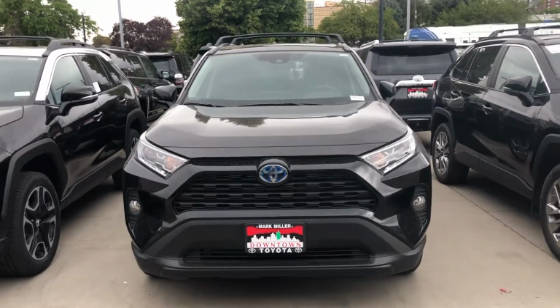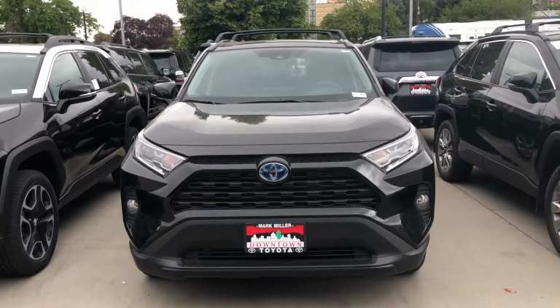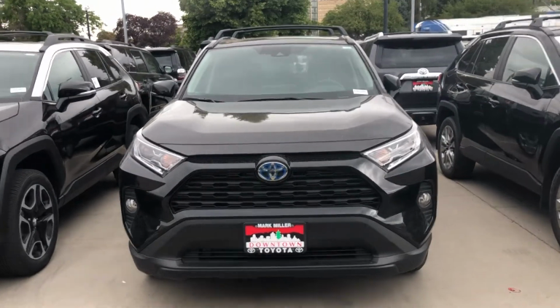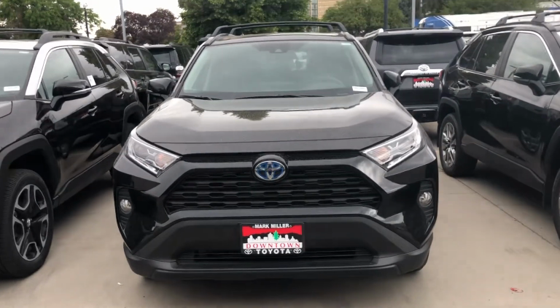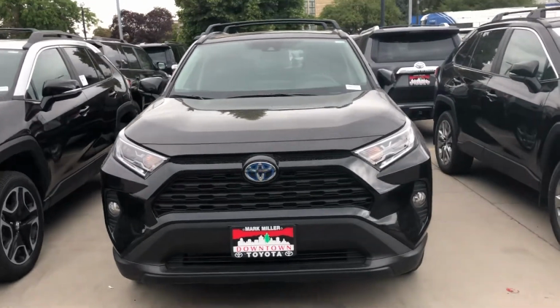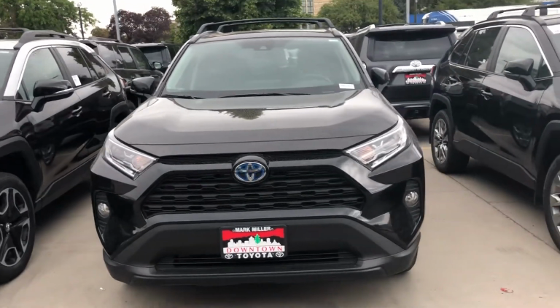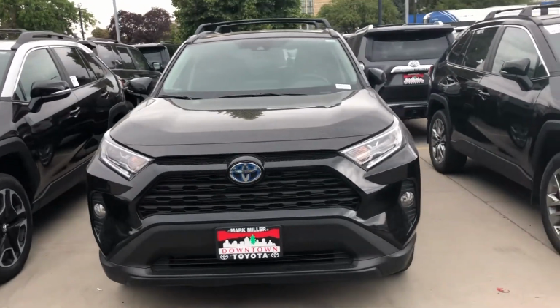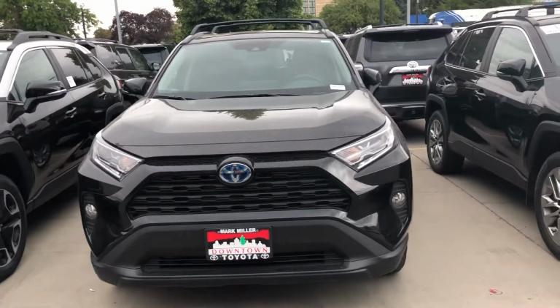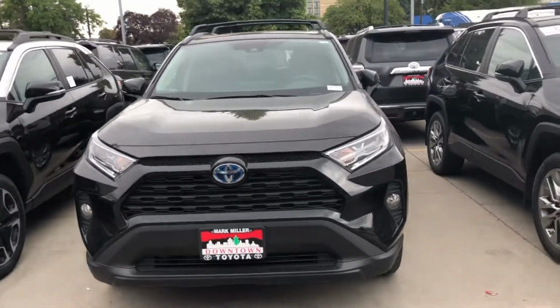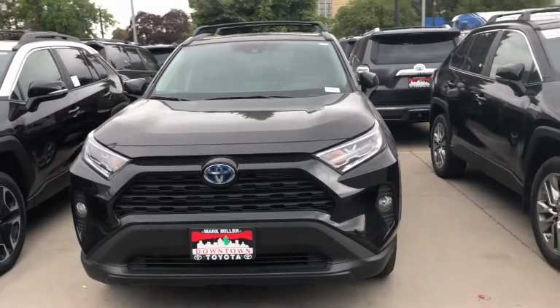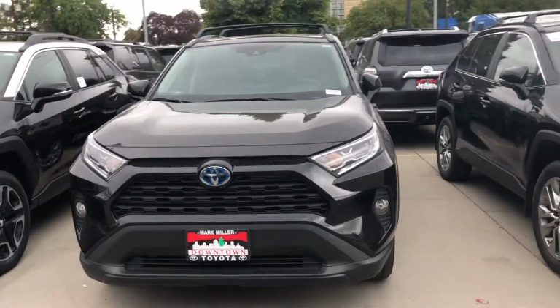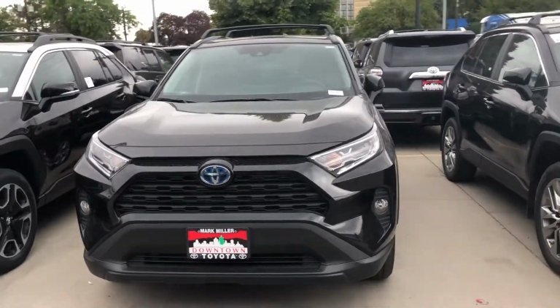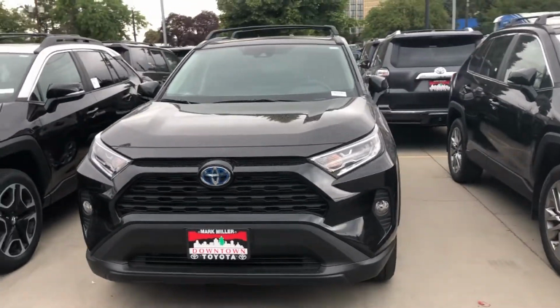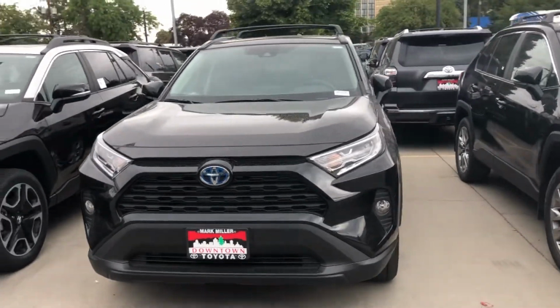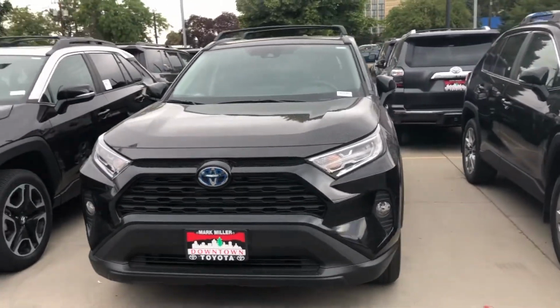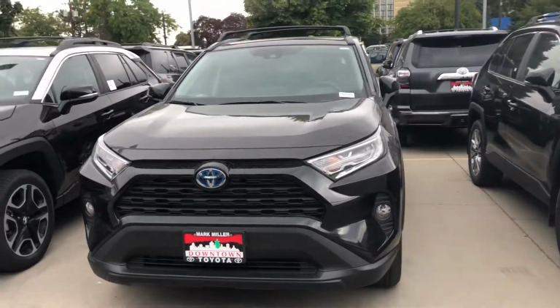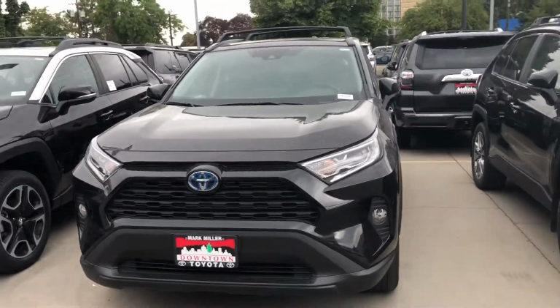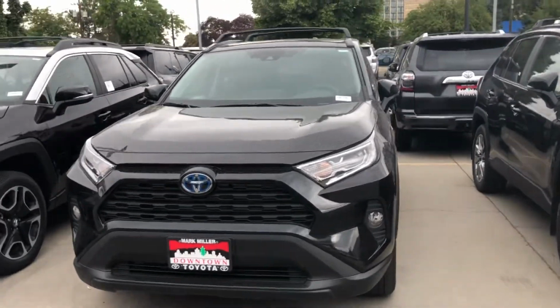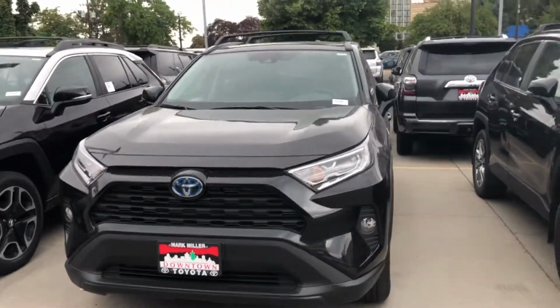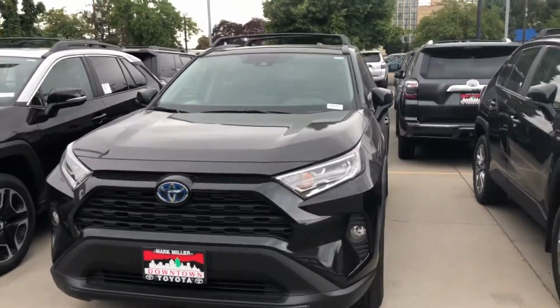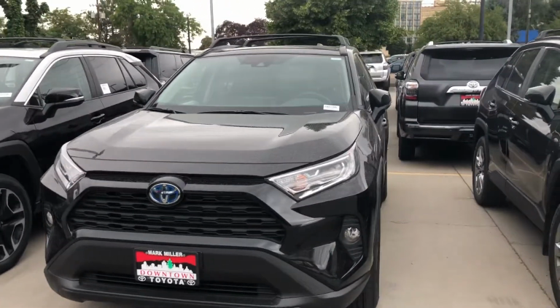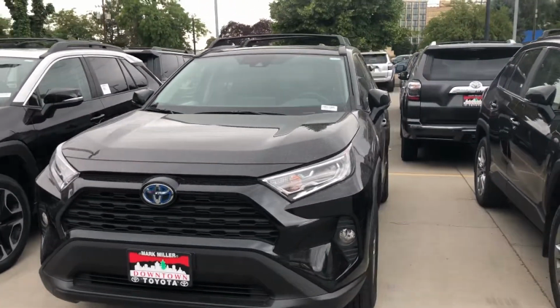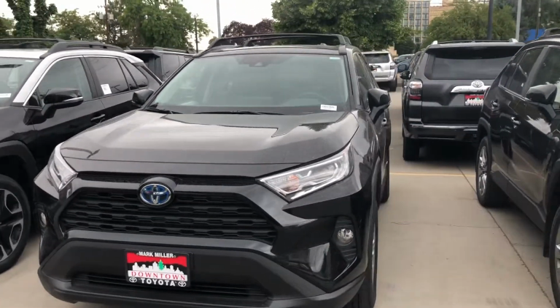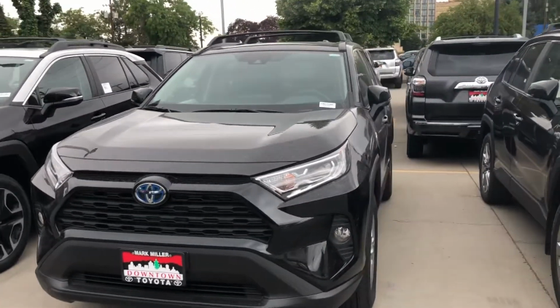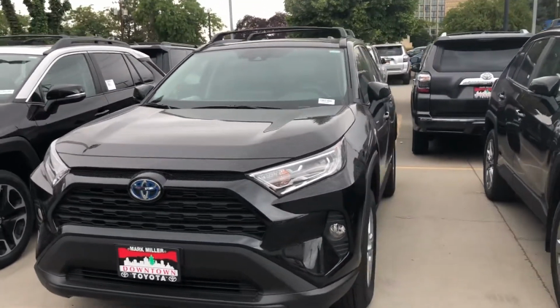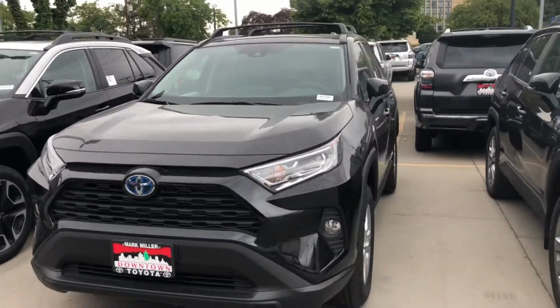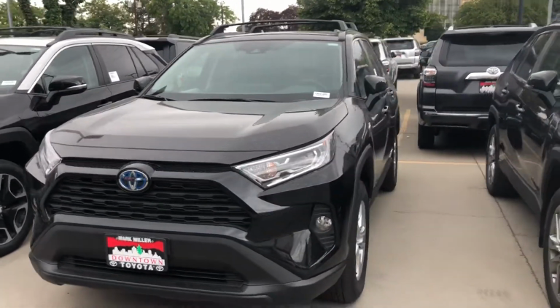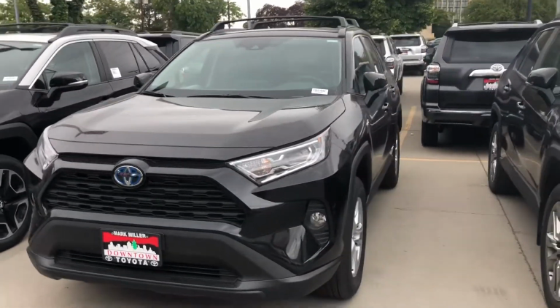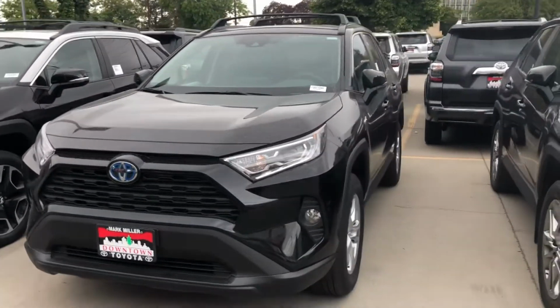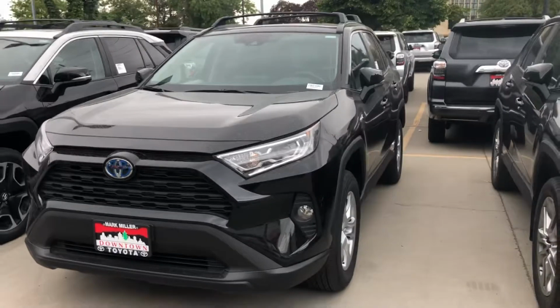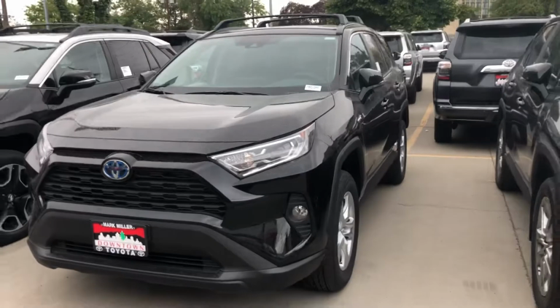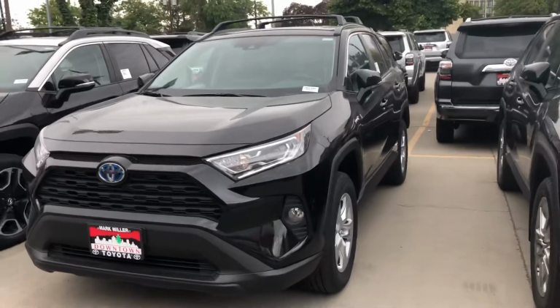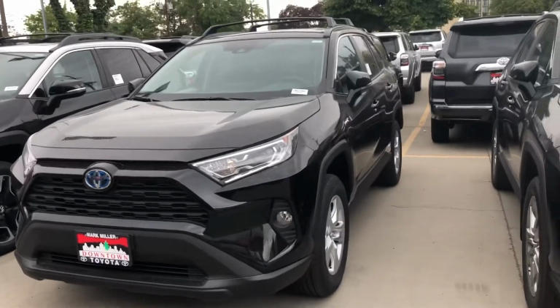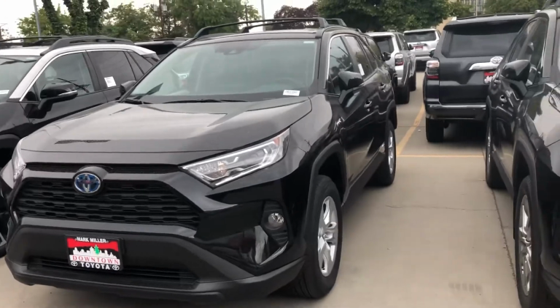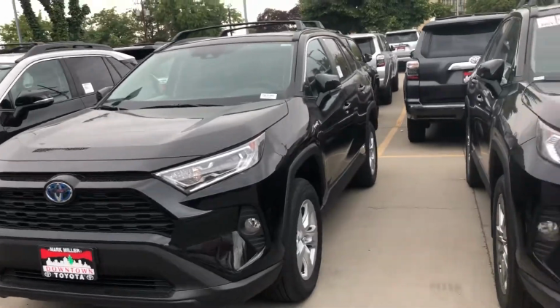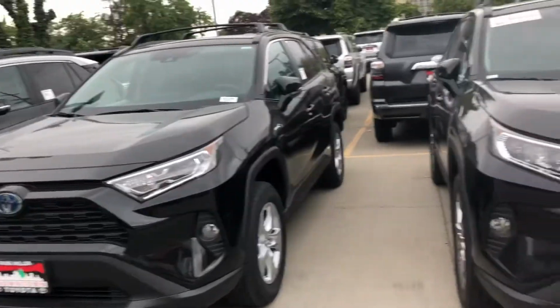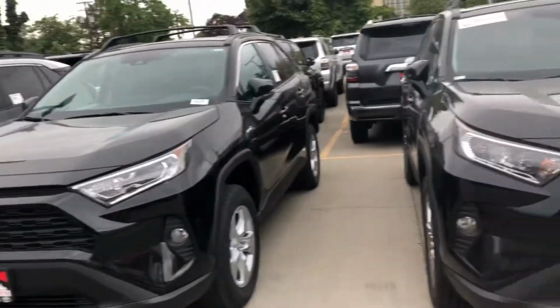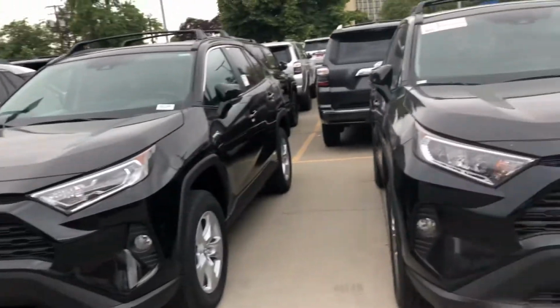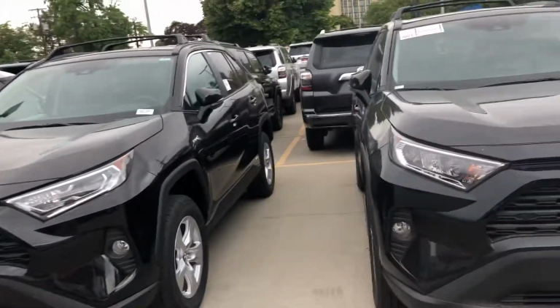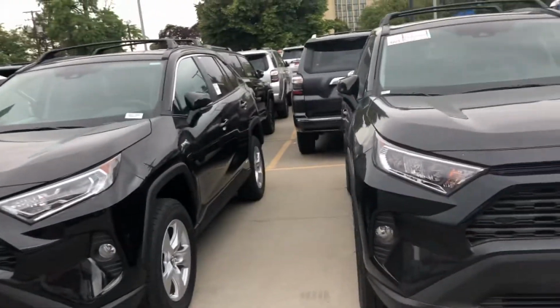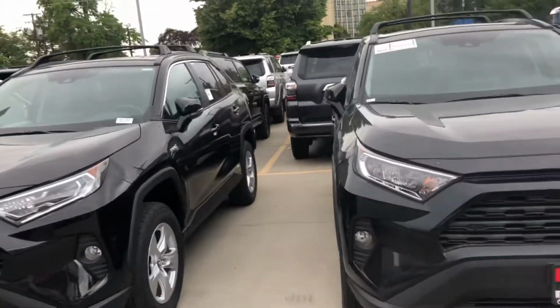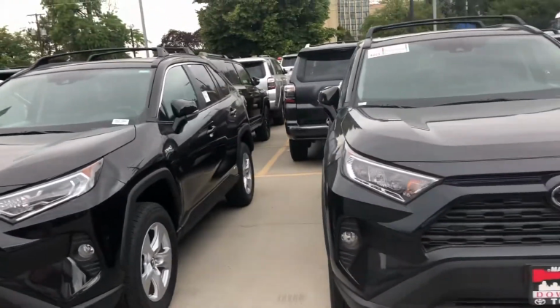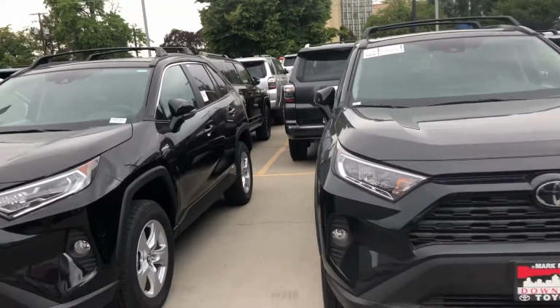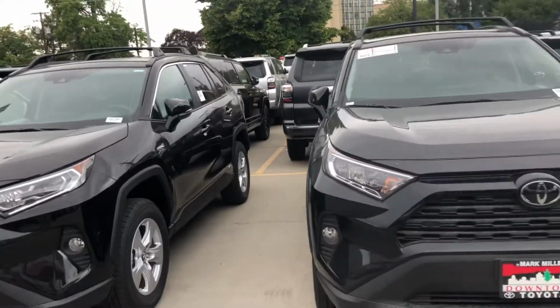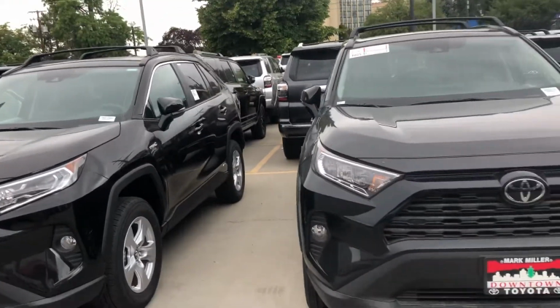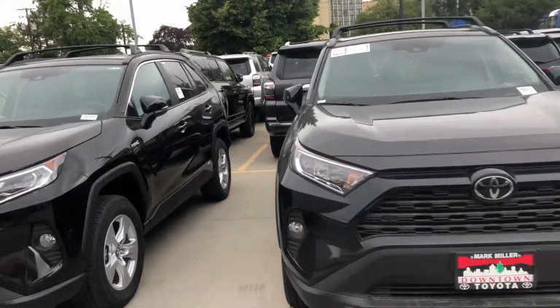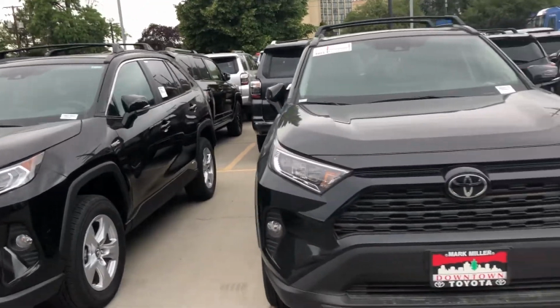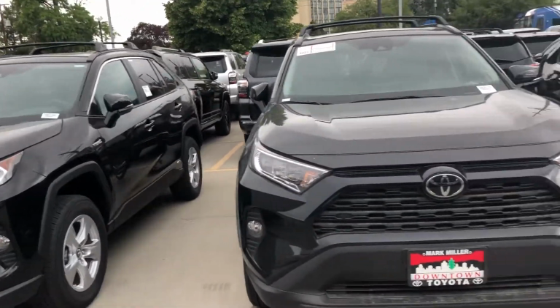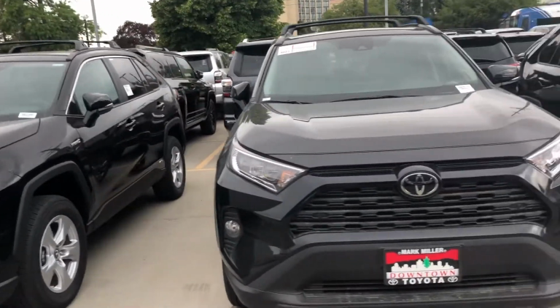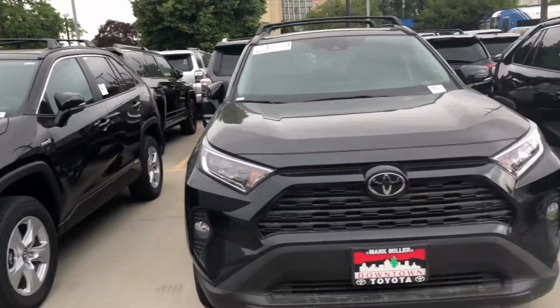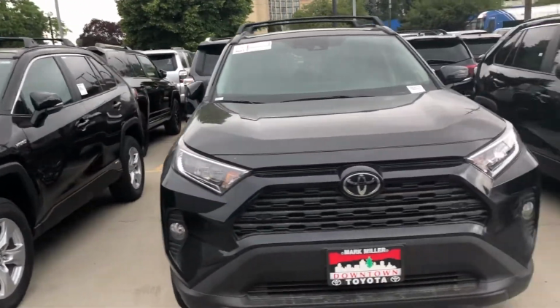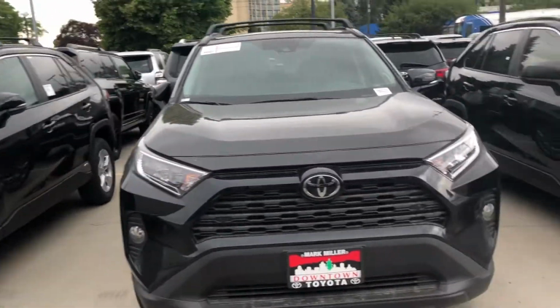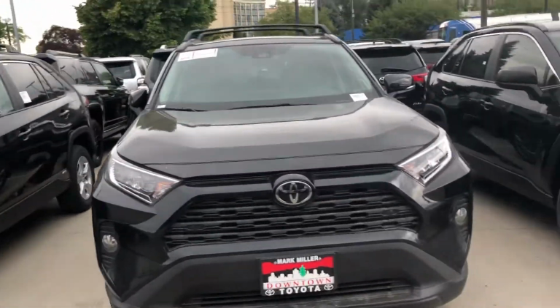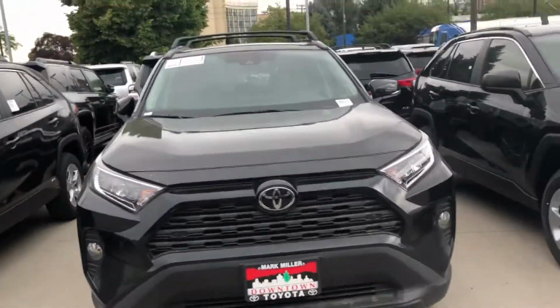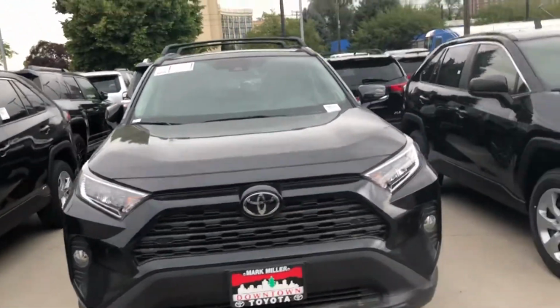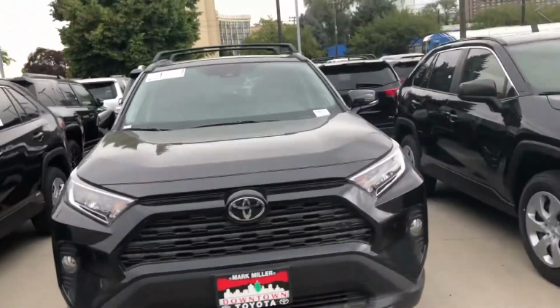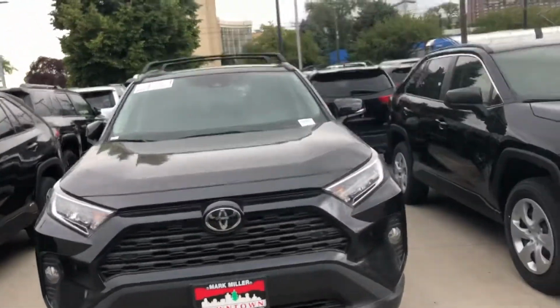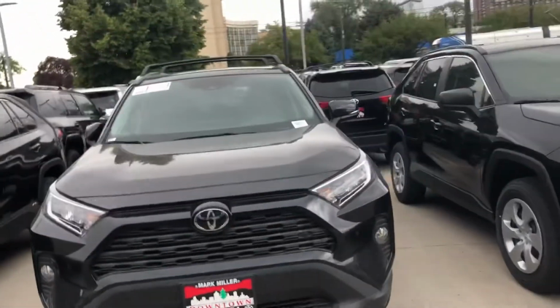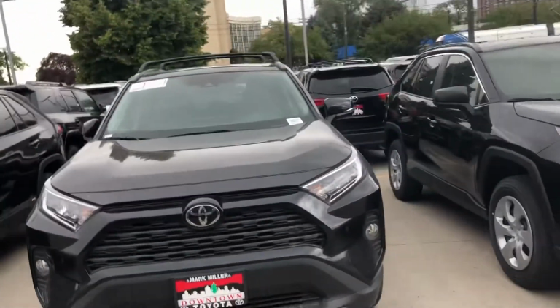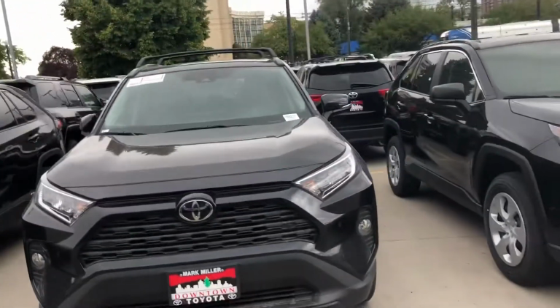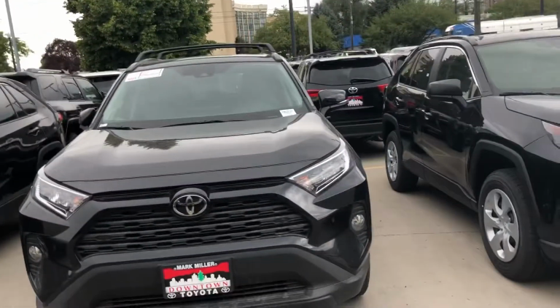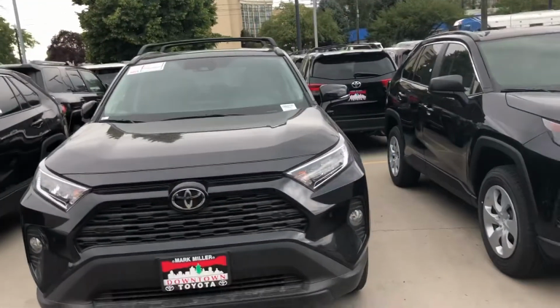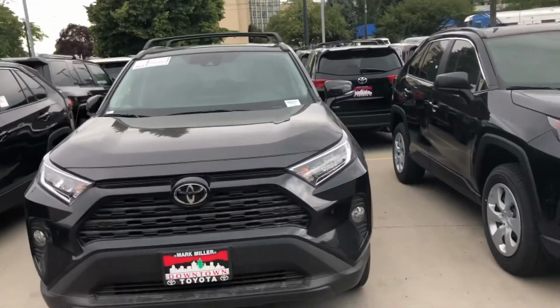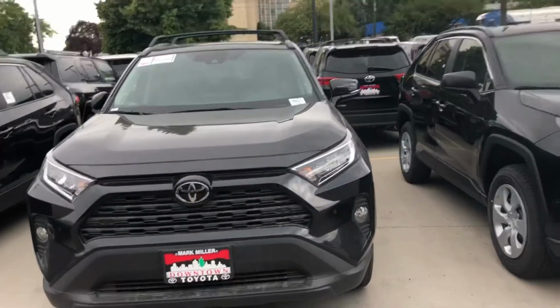Hi Jimmy, this is Sam here with Mark Miller Toyota, and right here I have for you our 2019 Toyota RAV4 lineup.